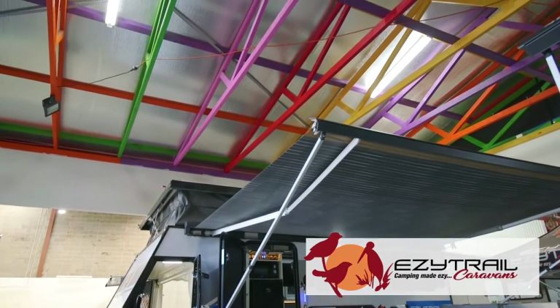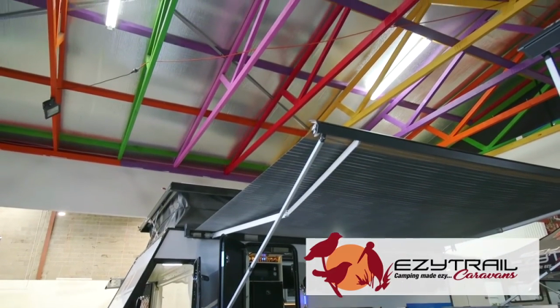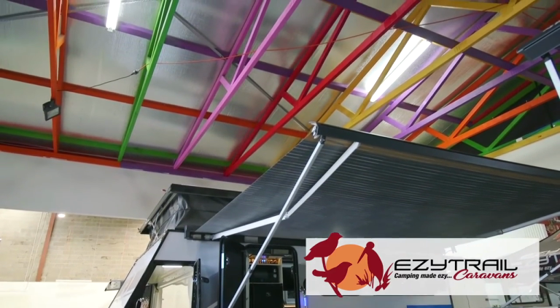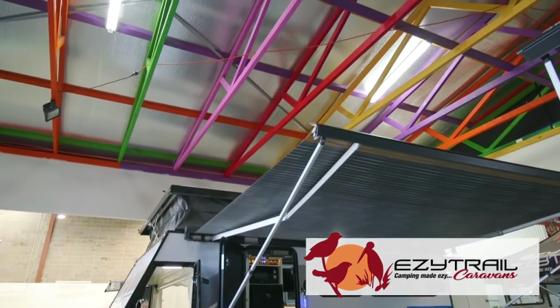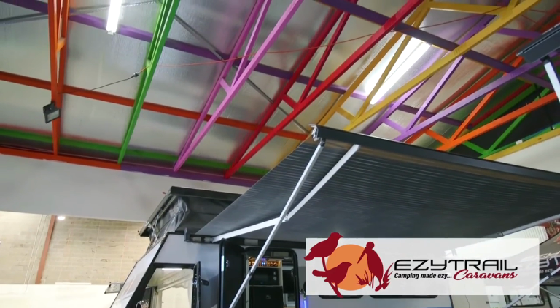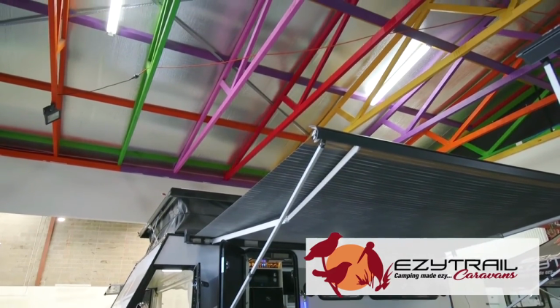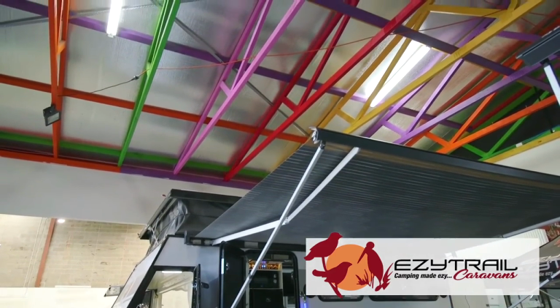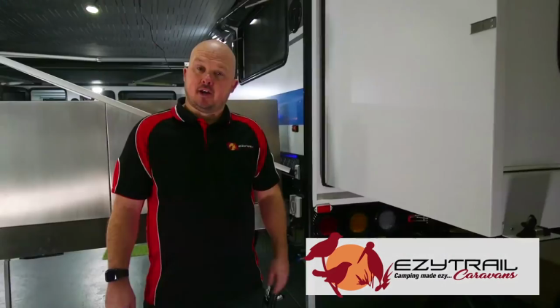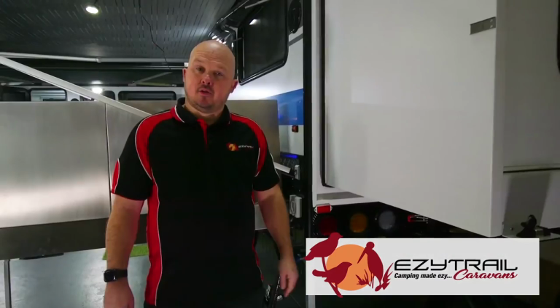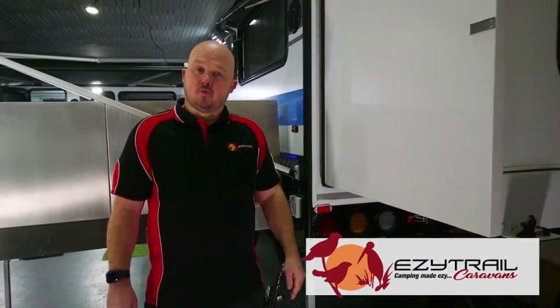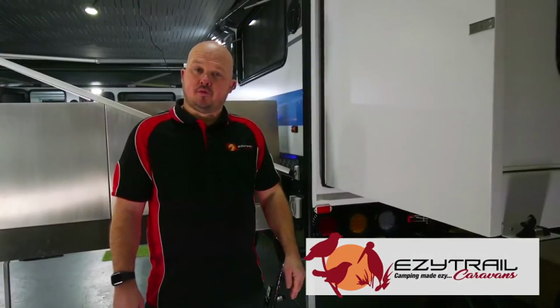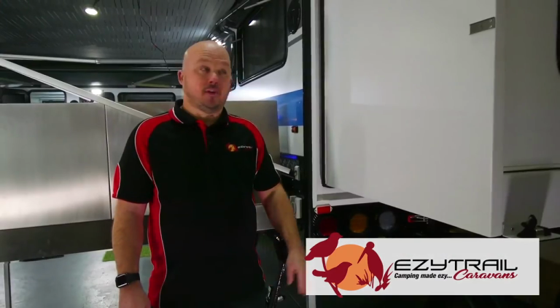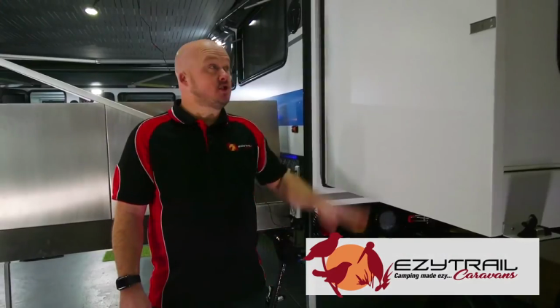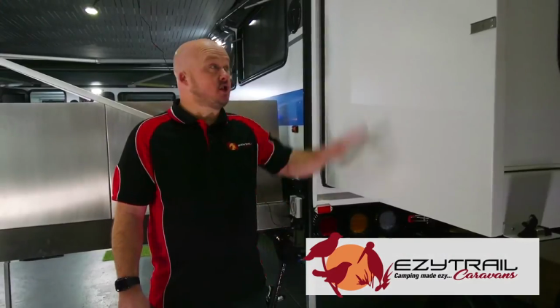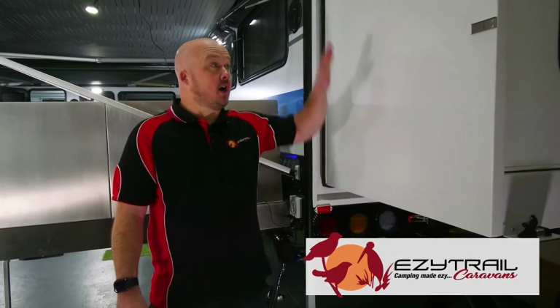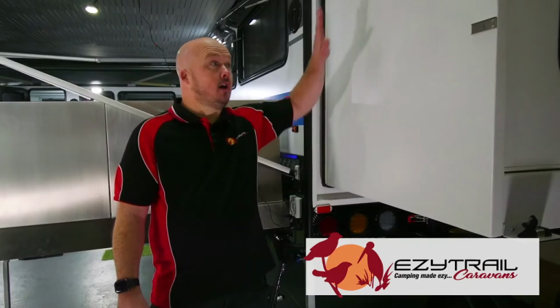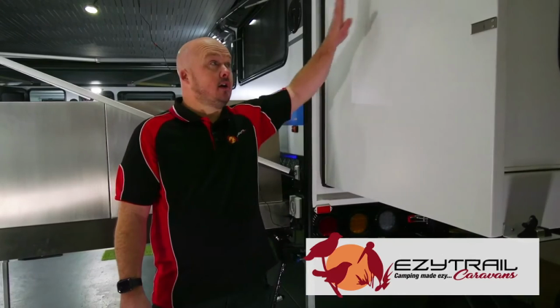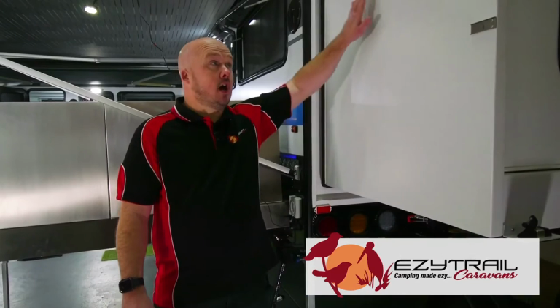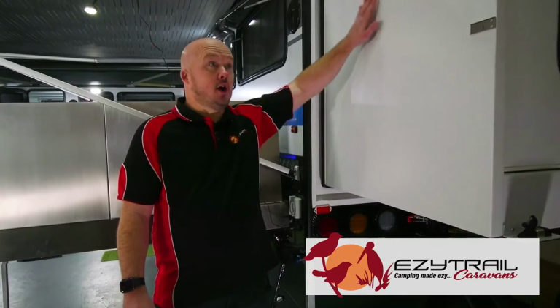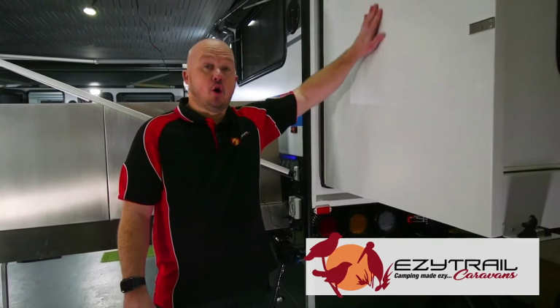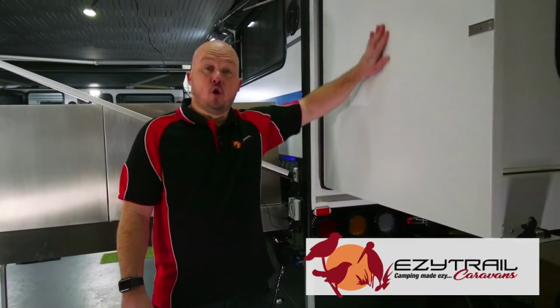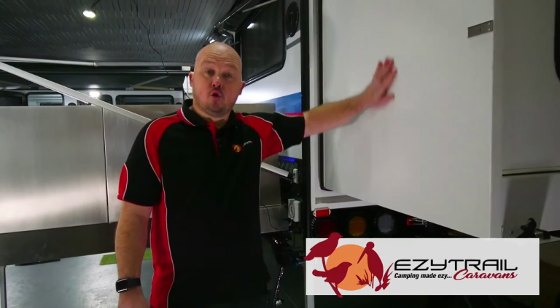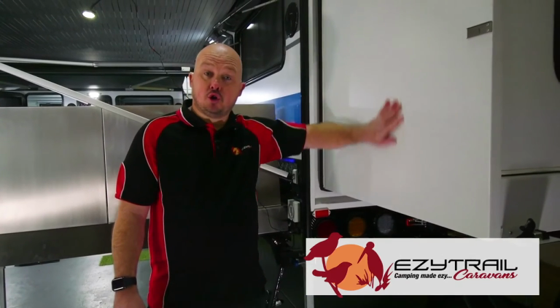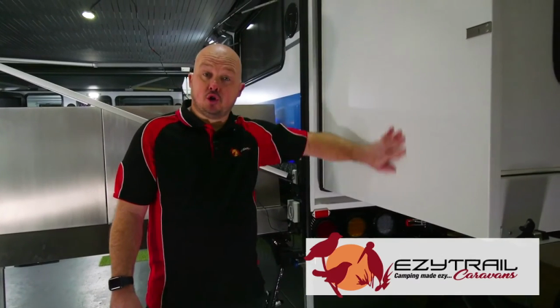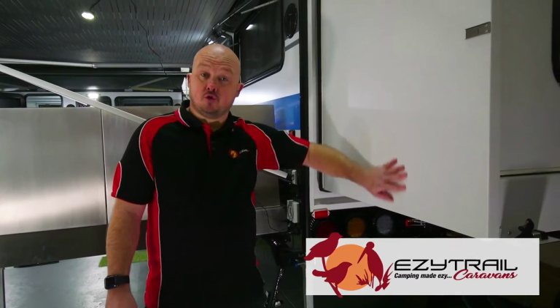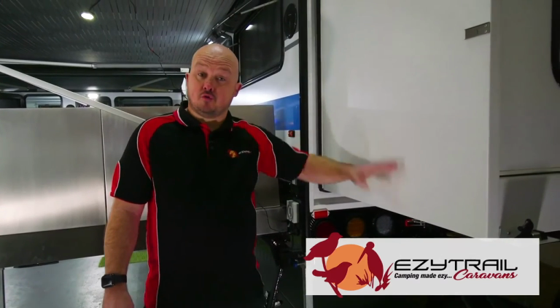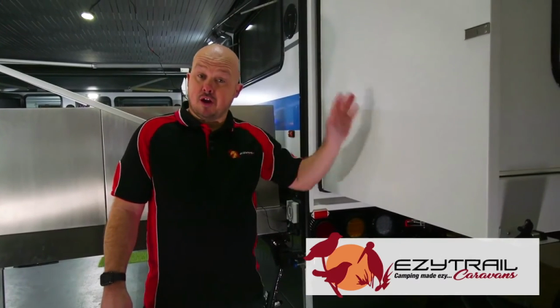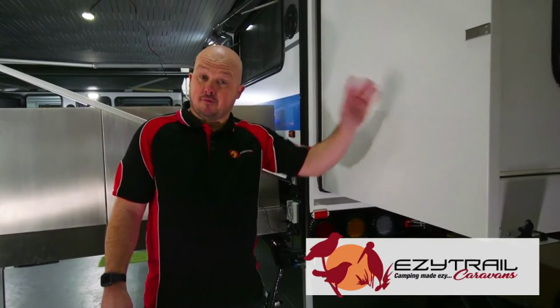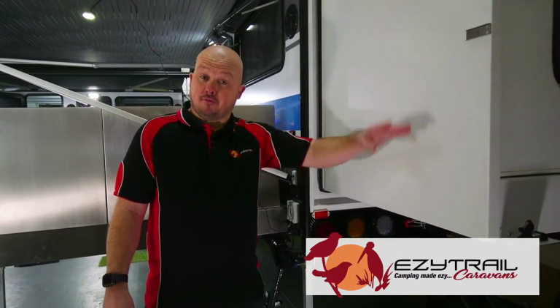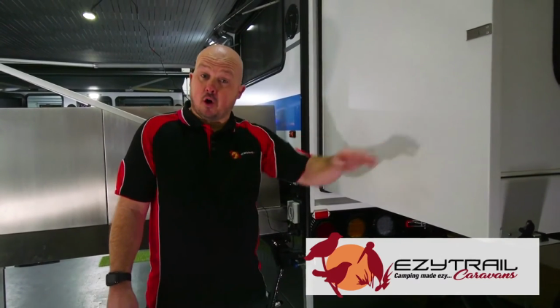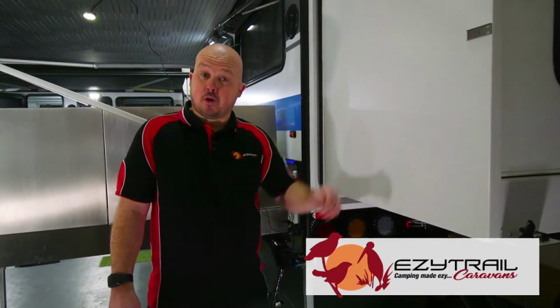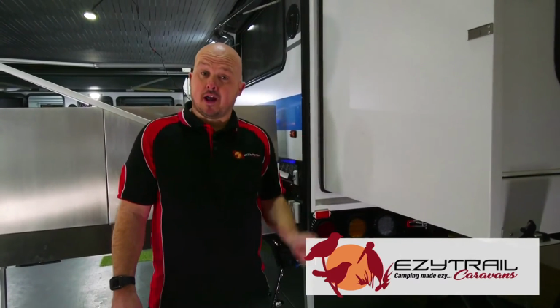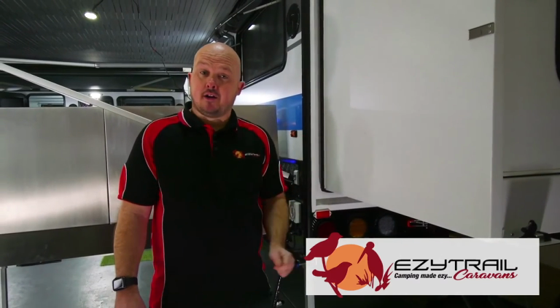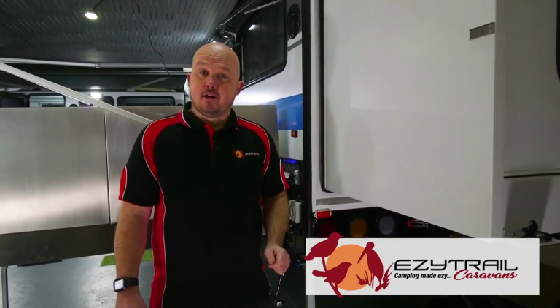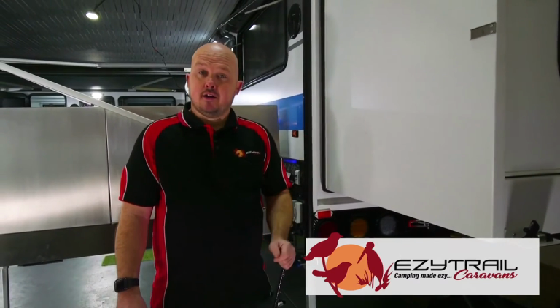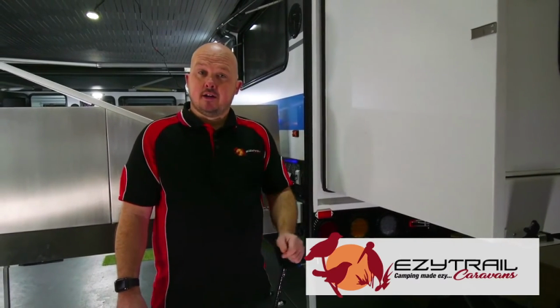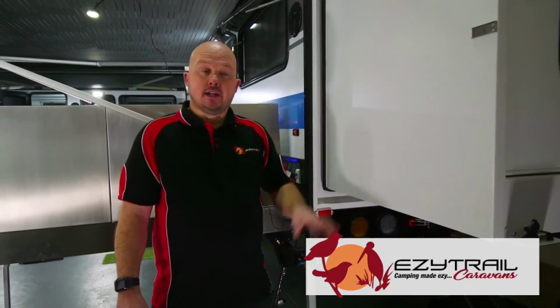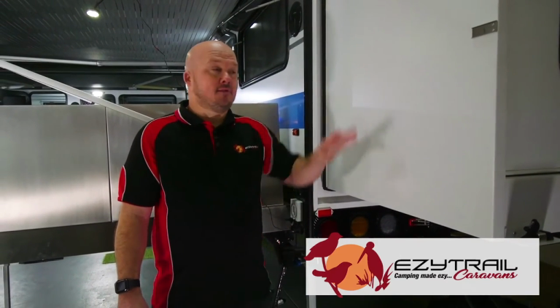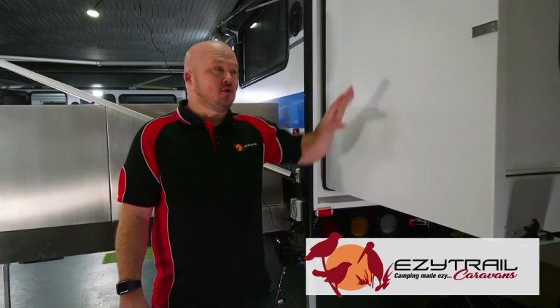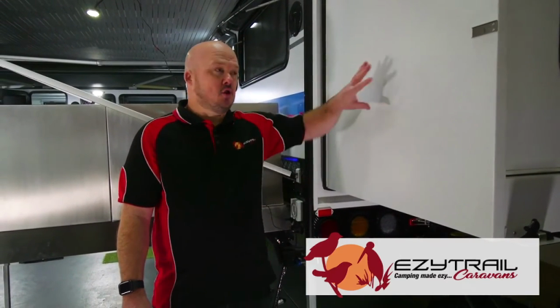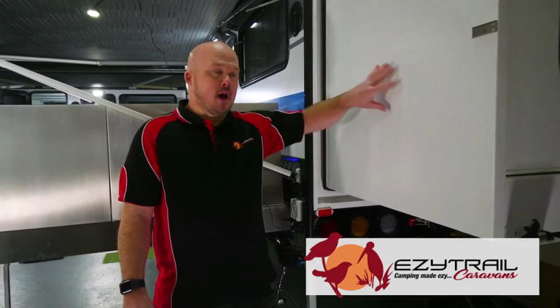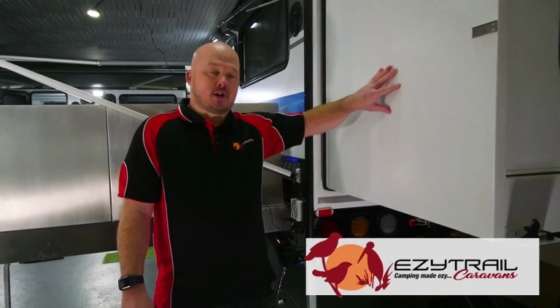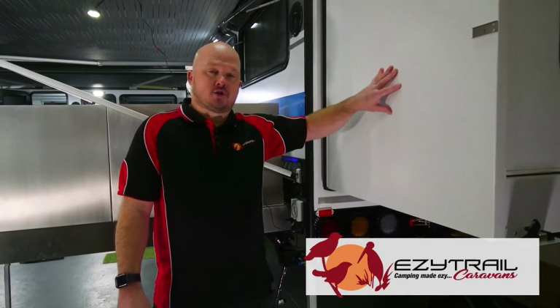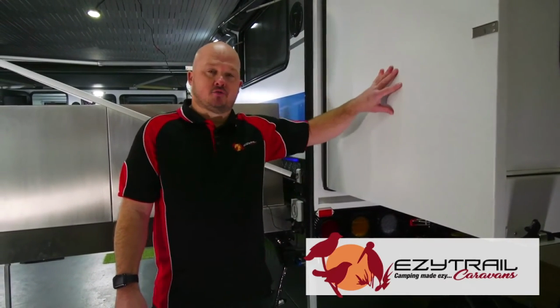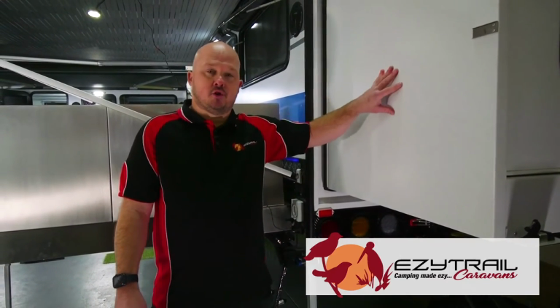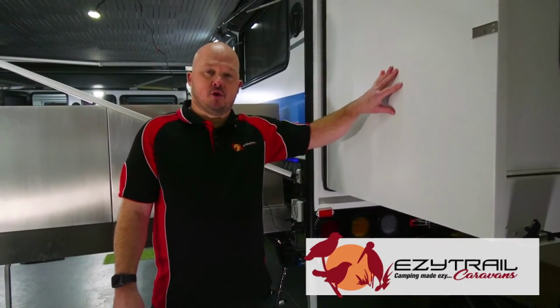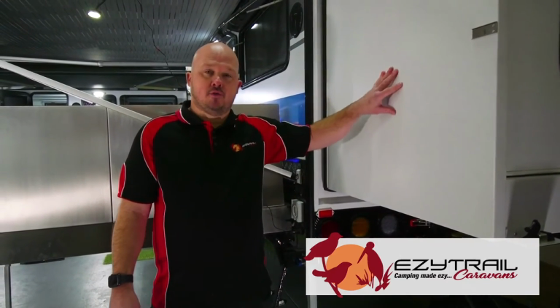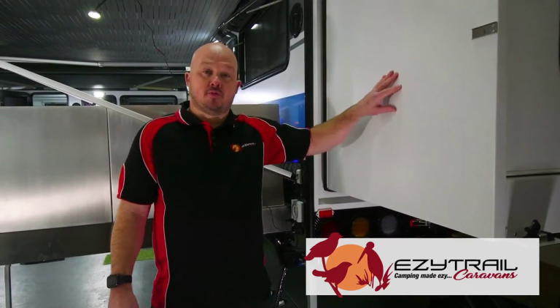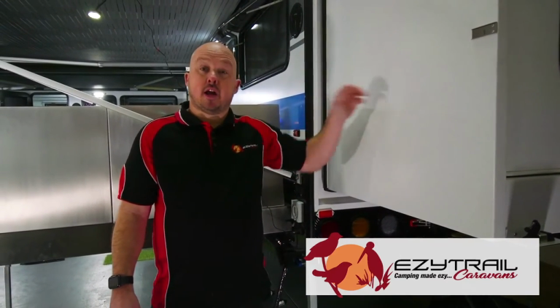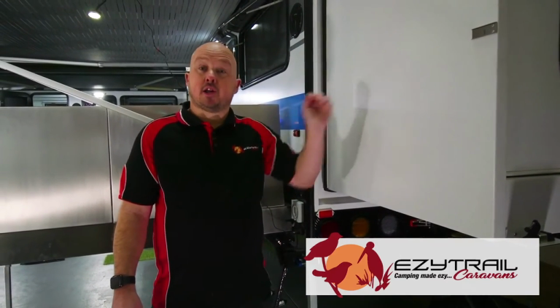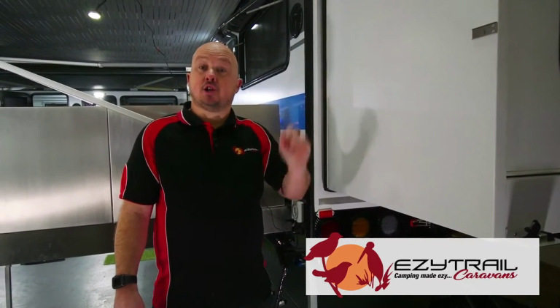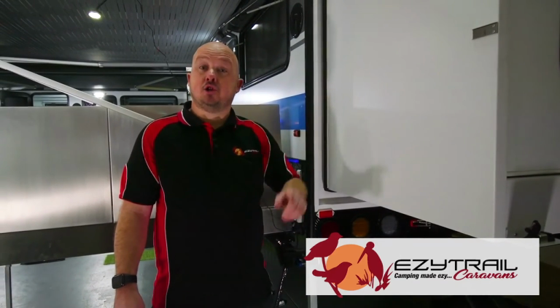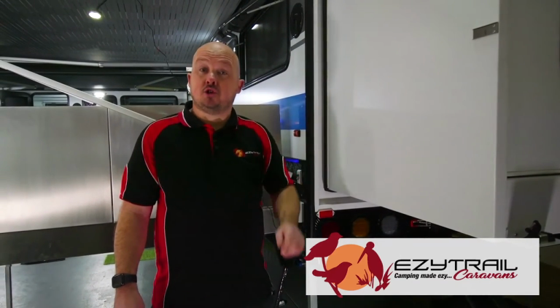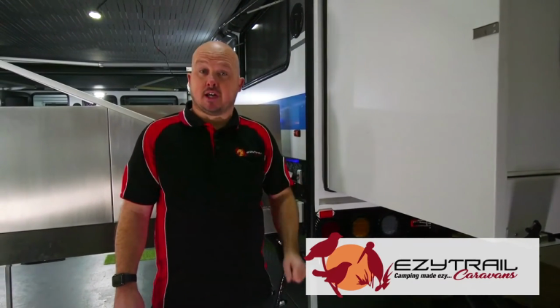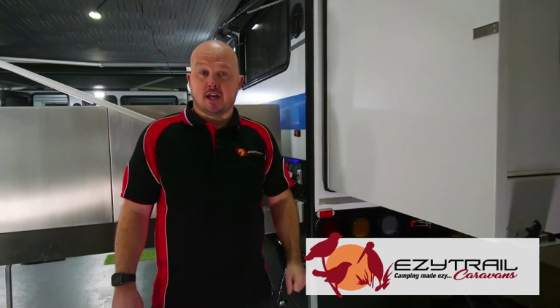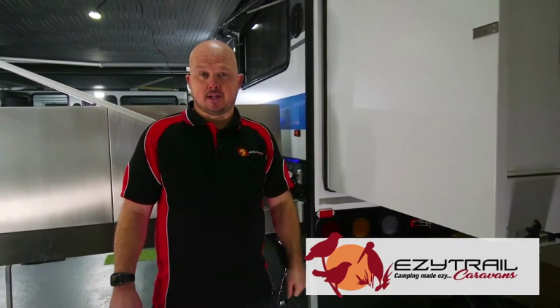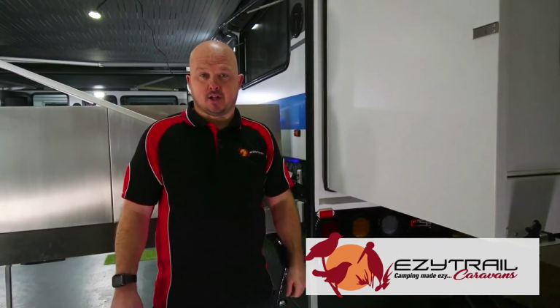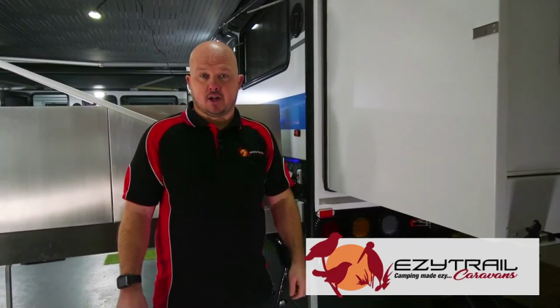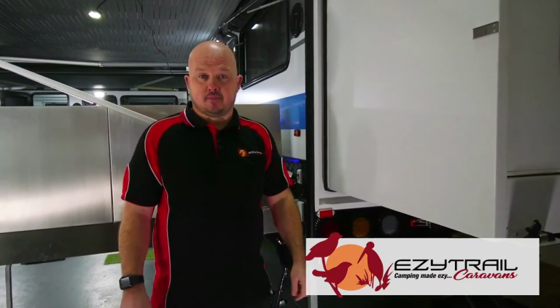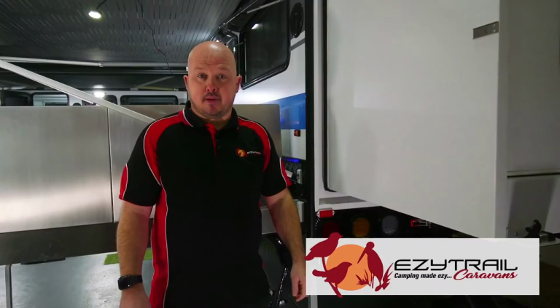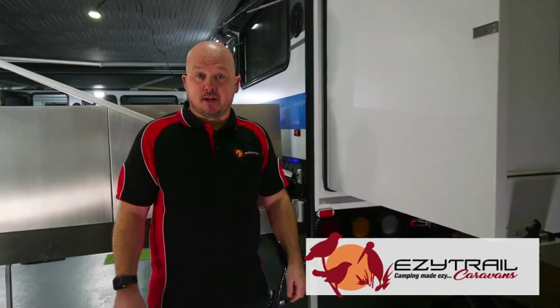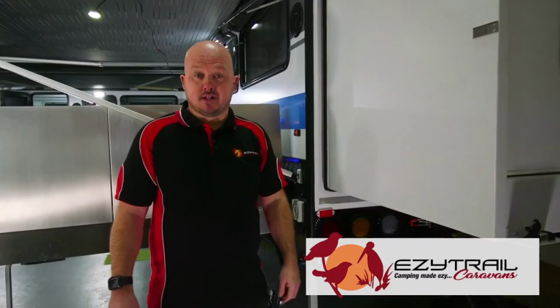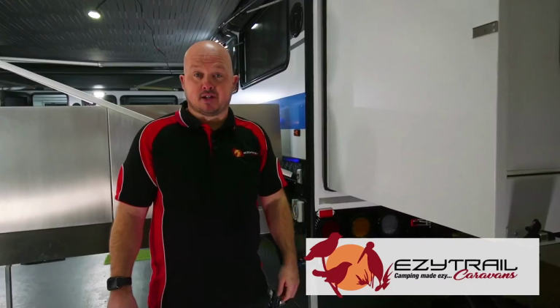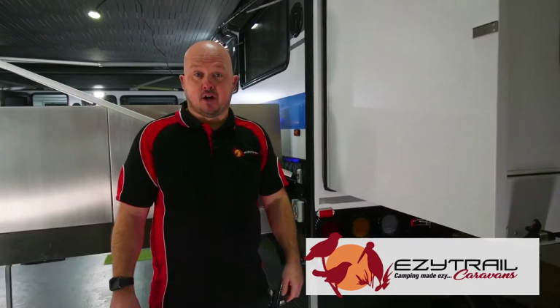At the back of the van, we feature an all-new rear fold-out, giving you extra room for that huge king-size bed inside.